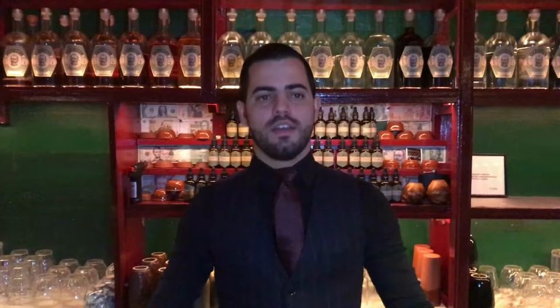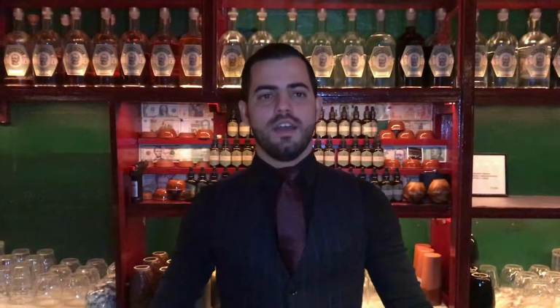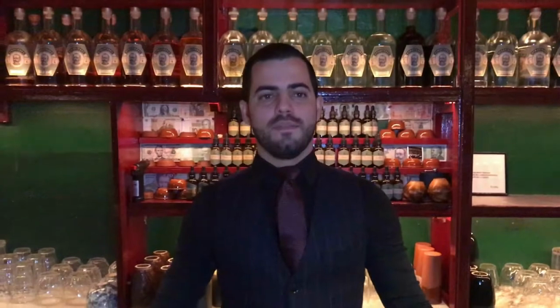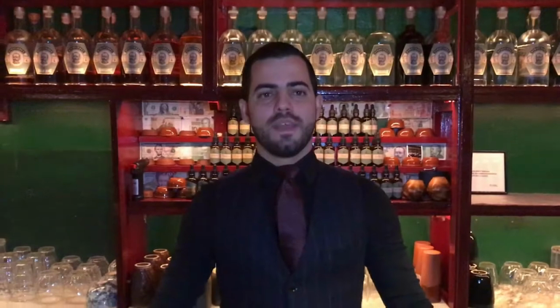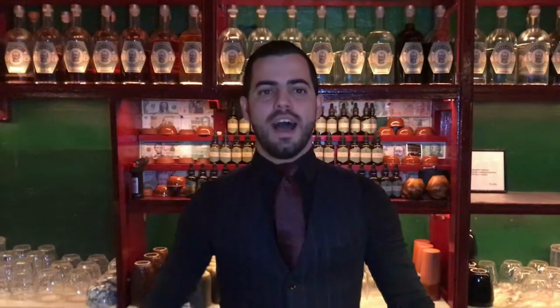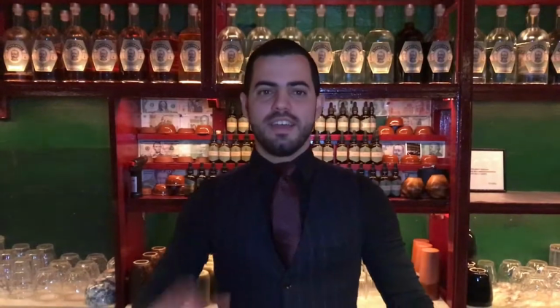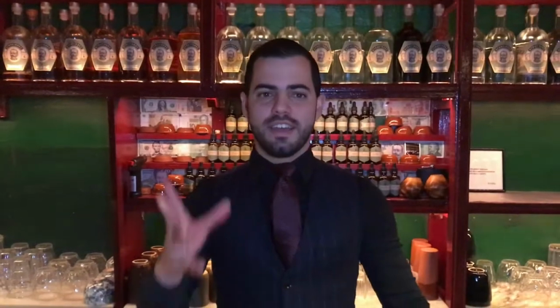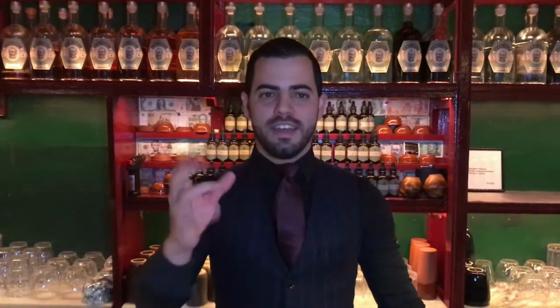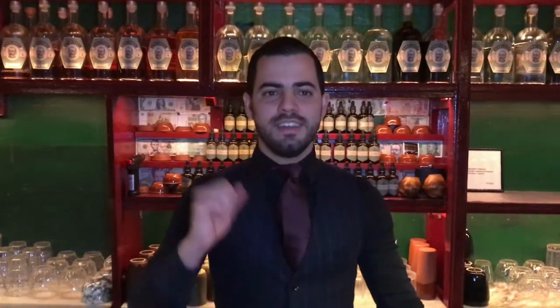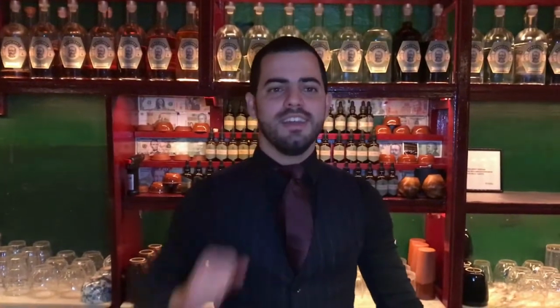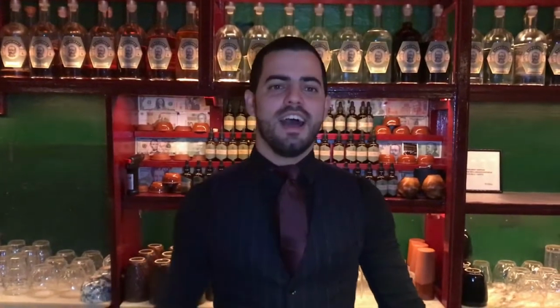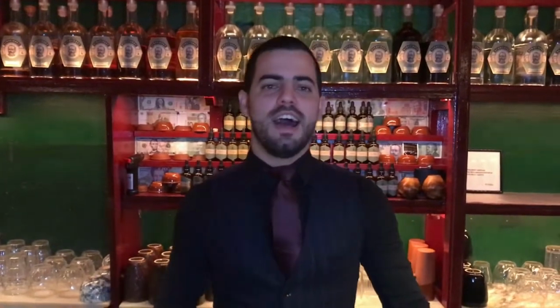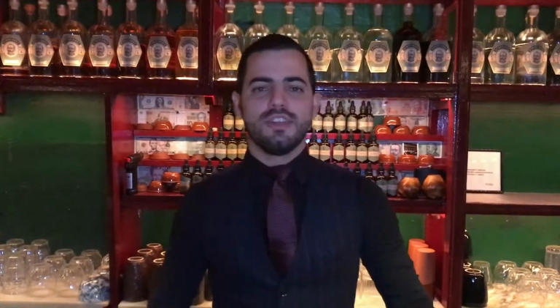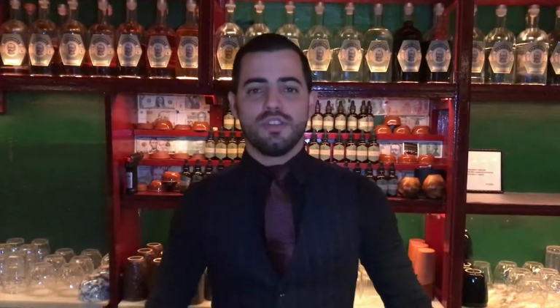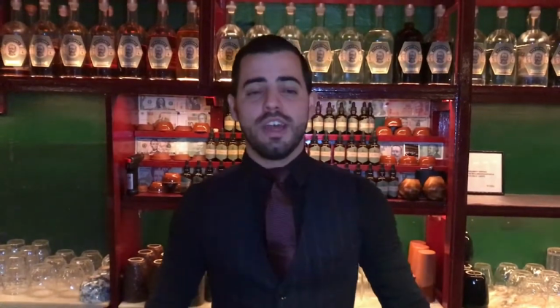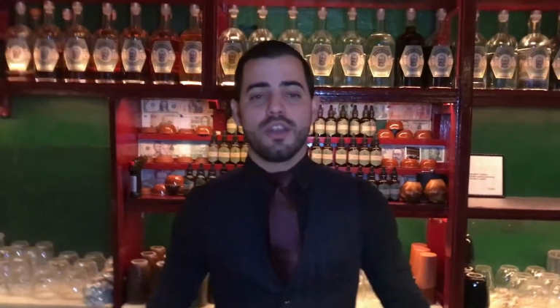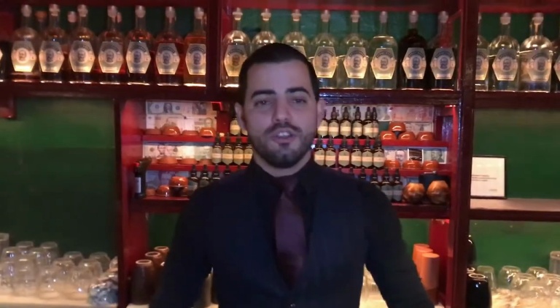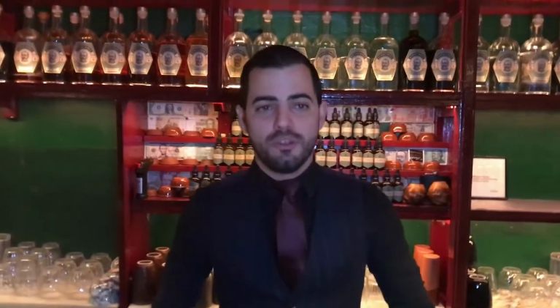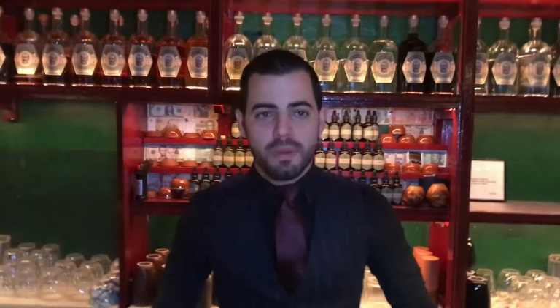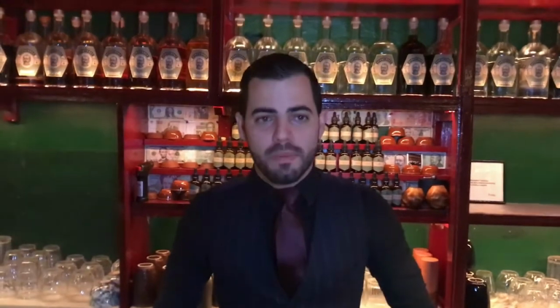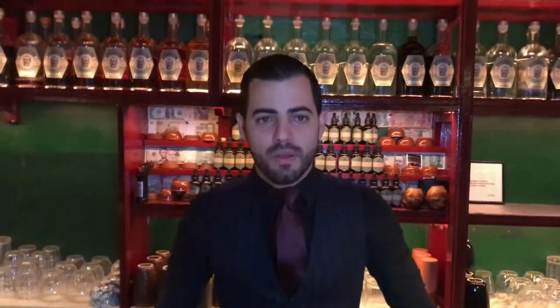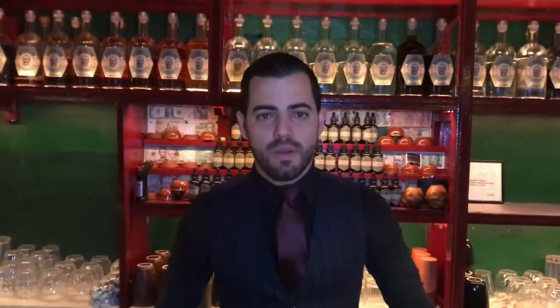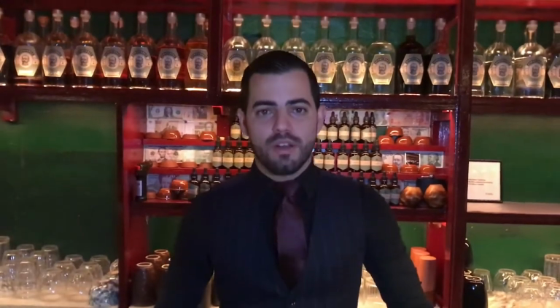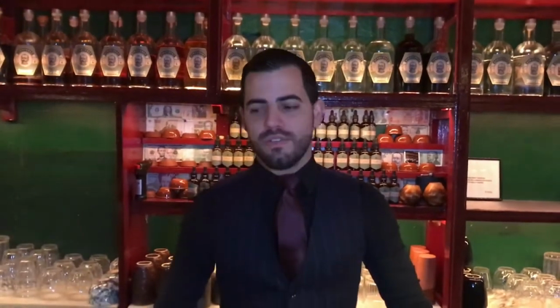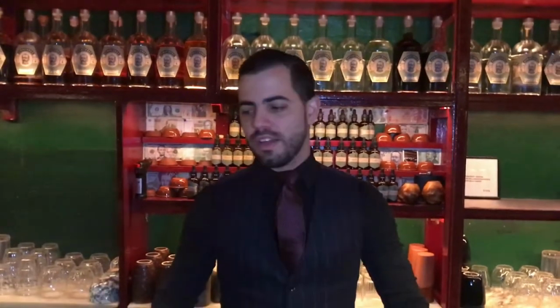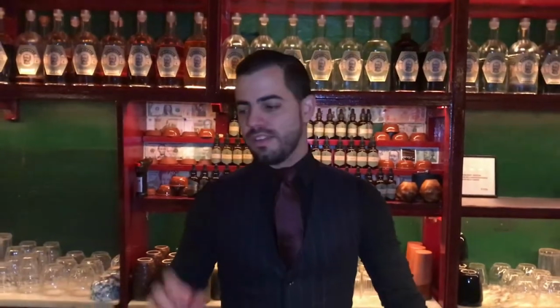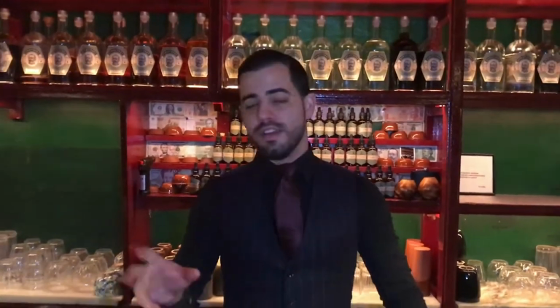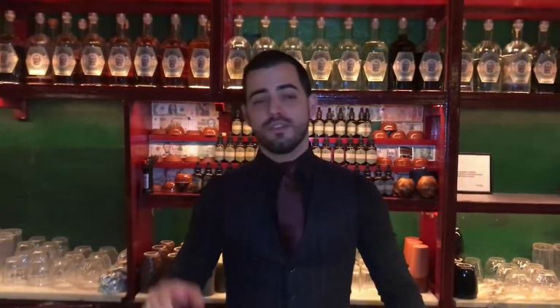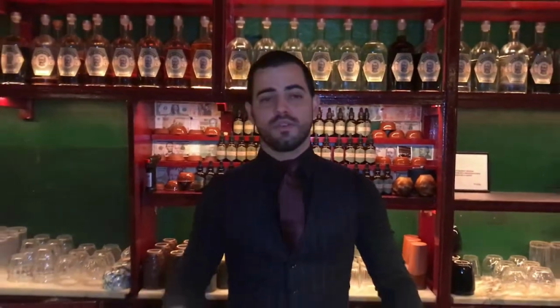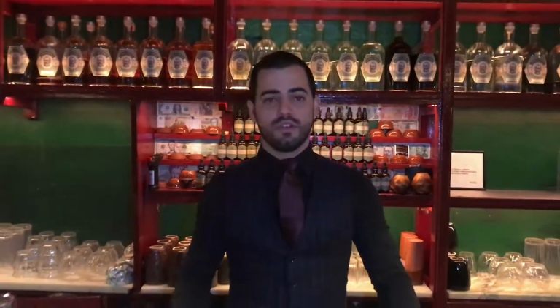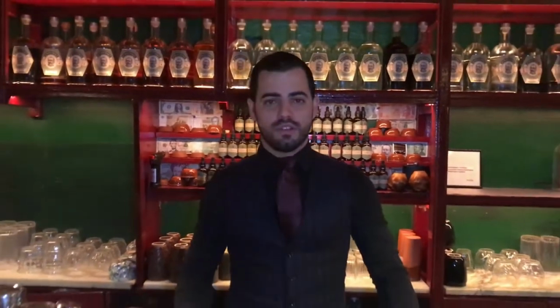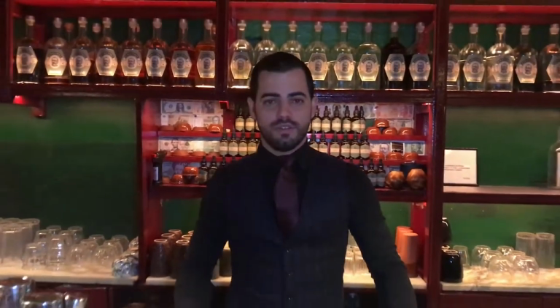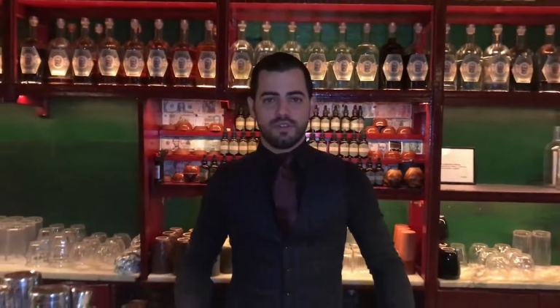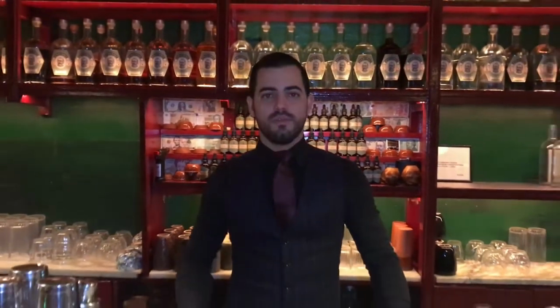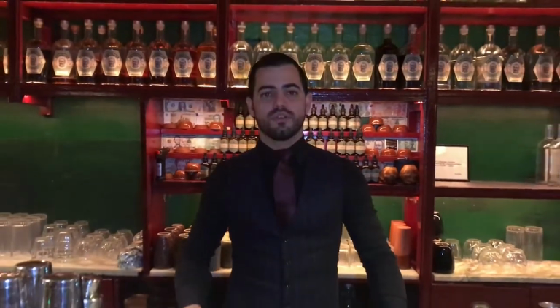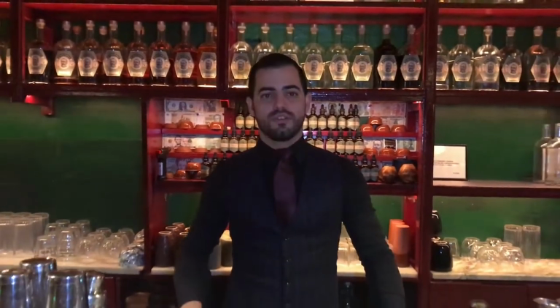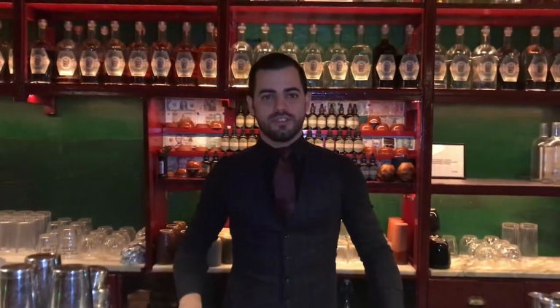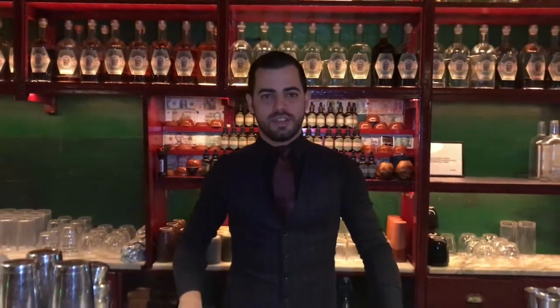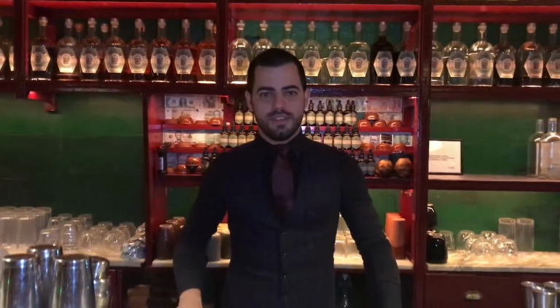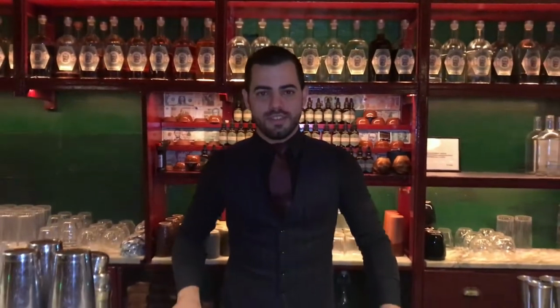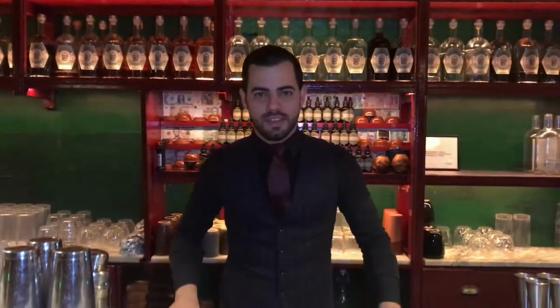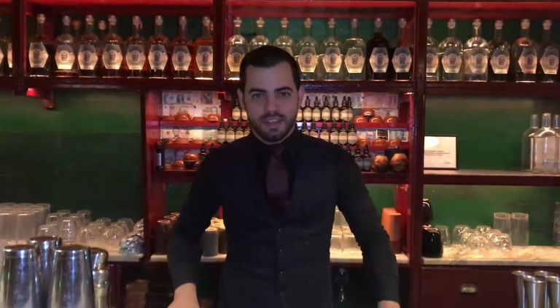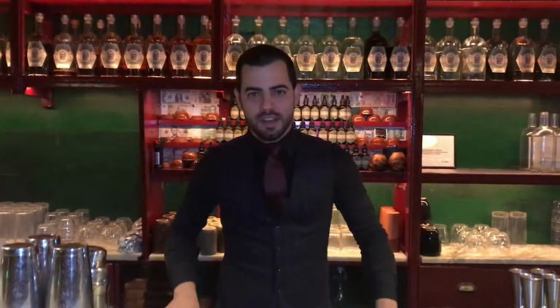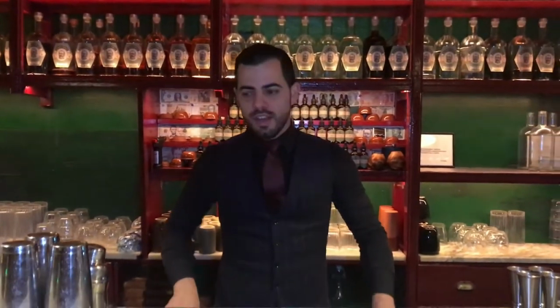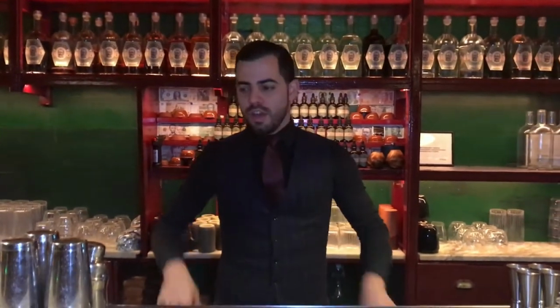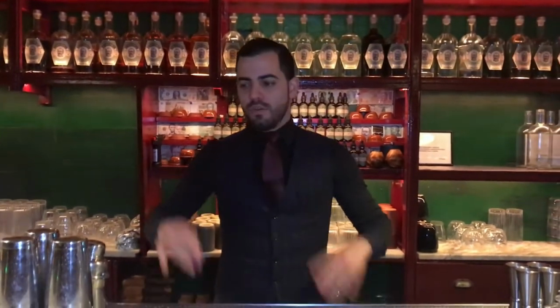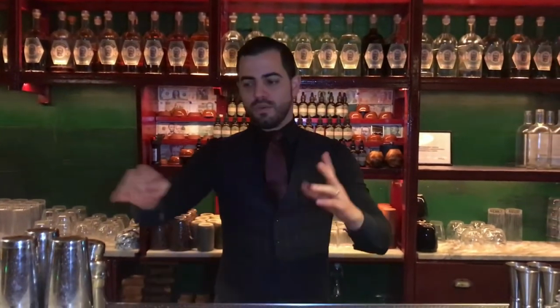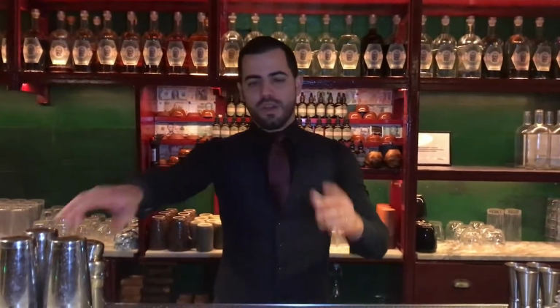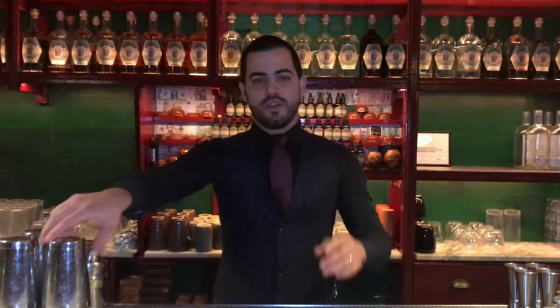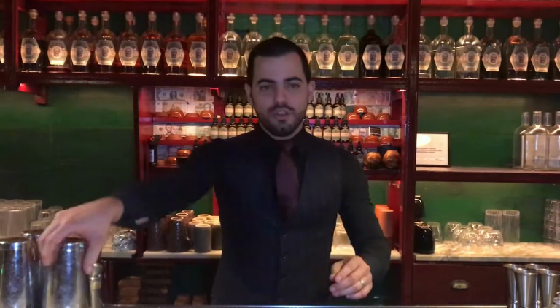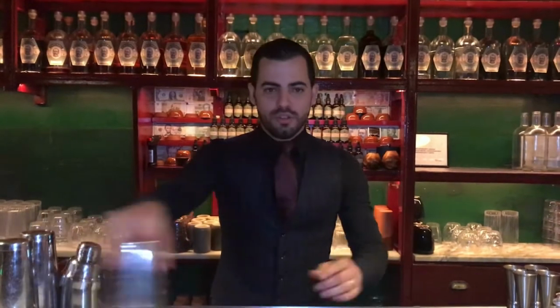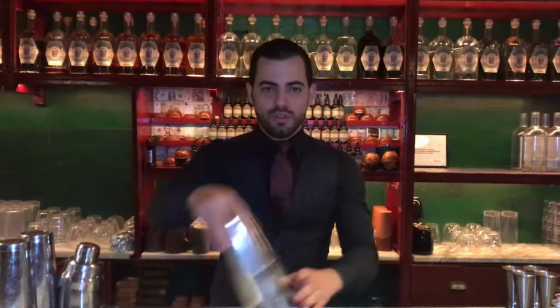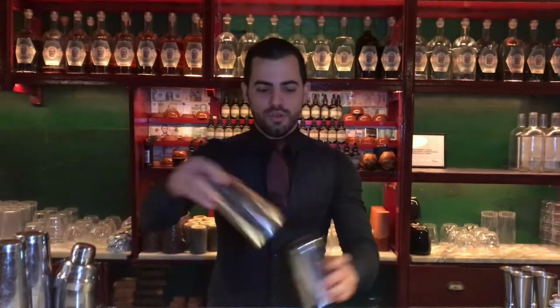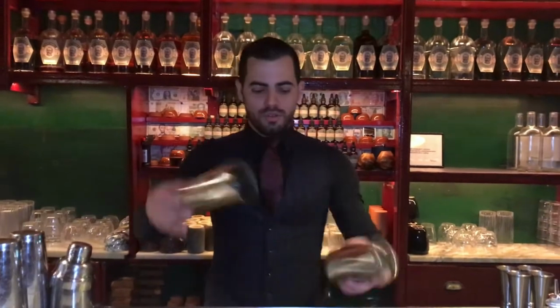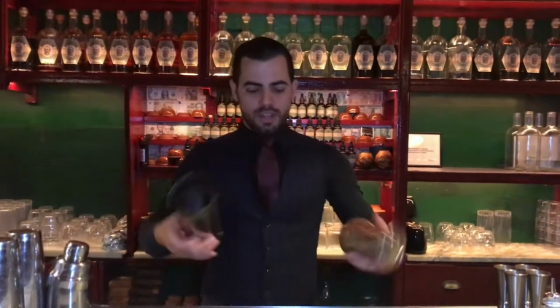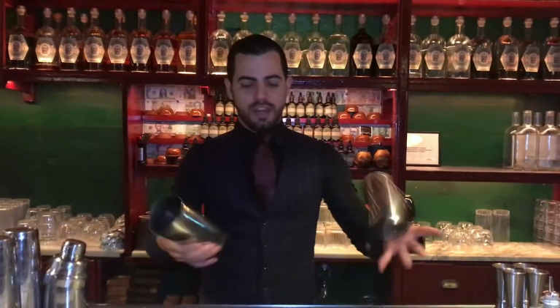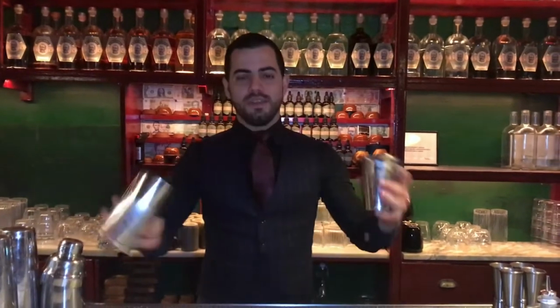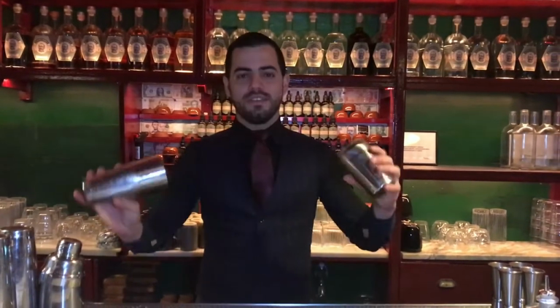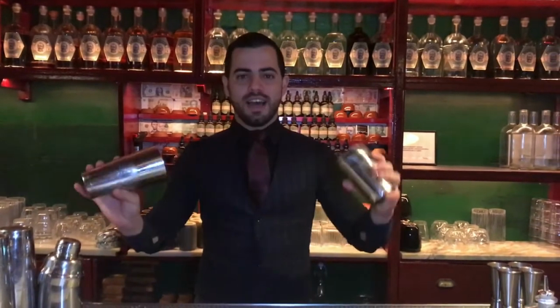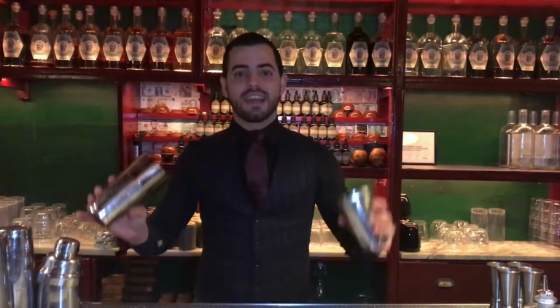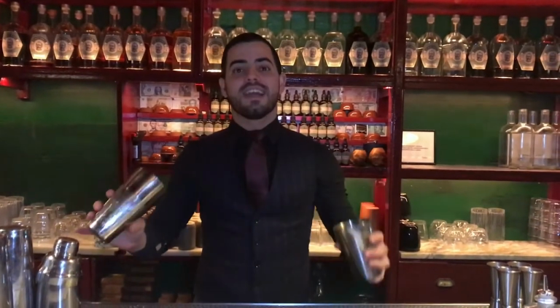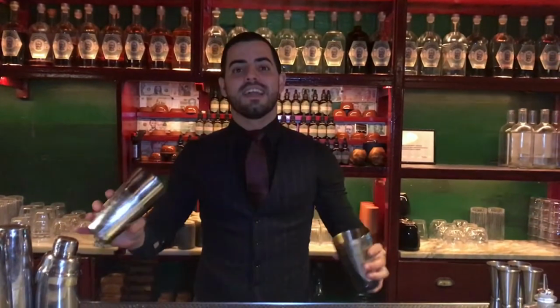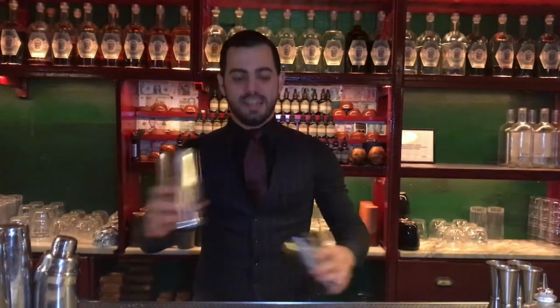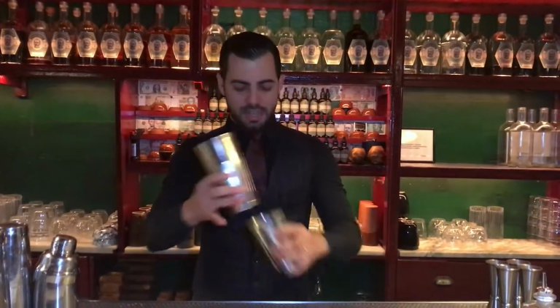Hi again, today I'm going to prepare one of the signature cocktails from Dr. Stralinski. What we are going to do — the name is Ancarina.